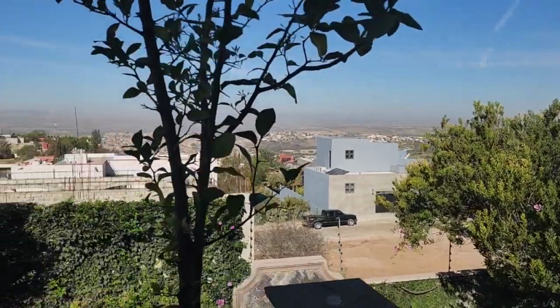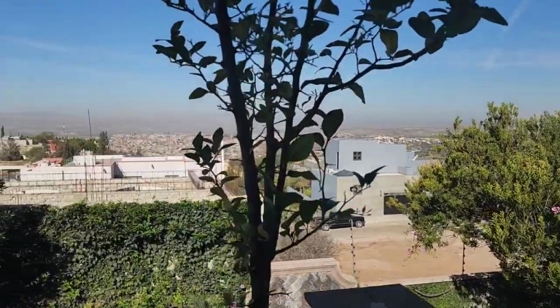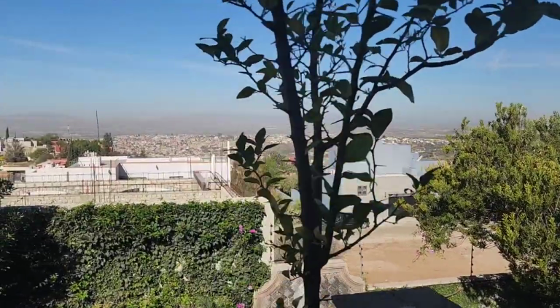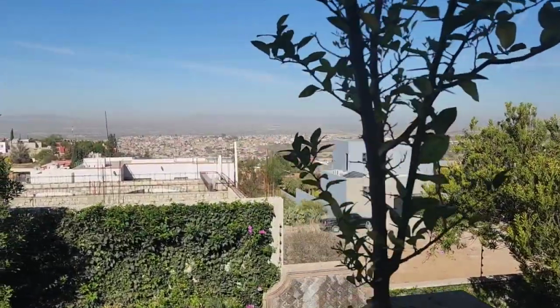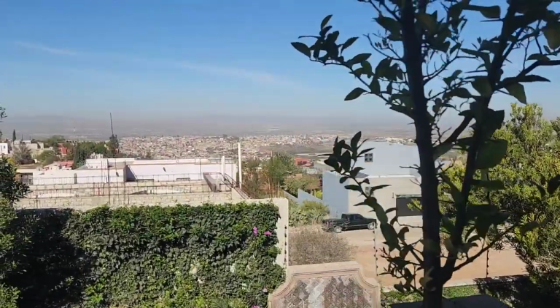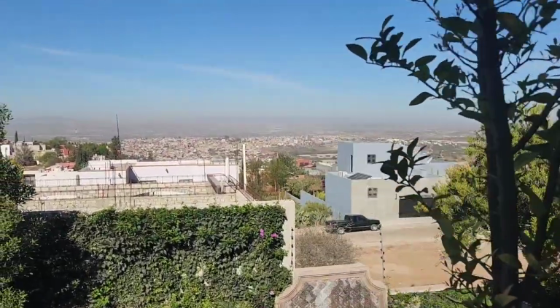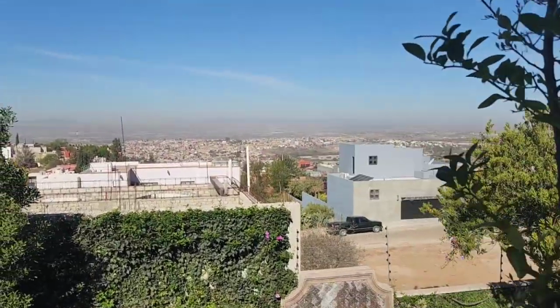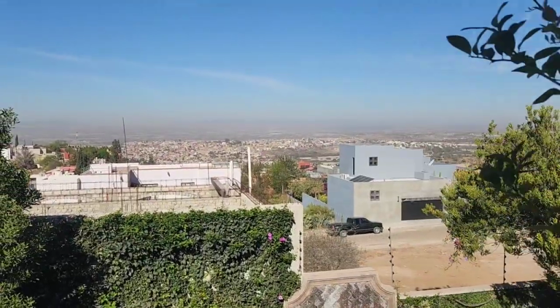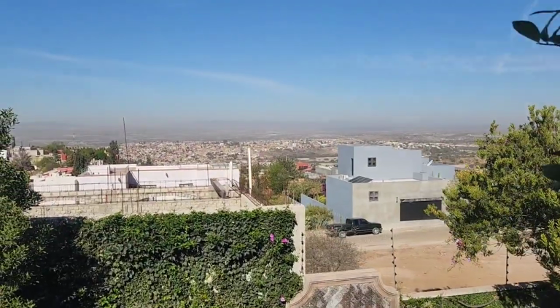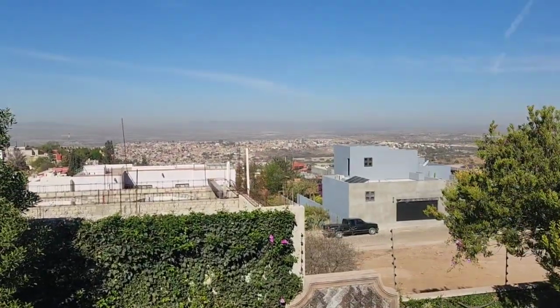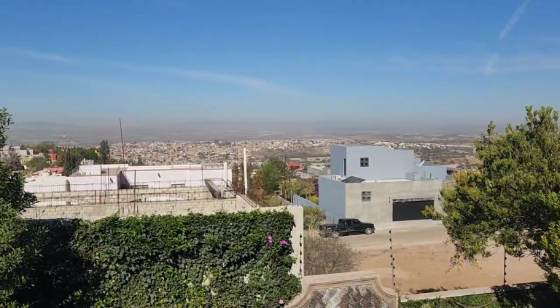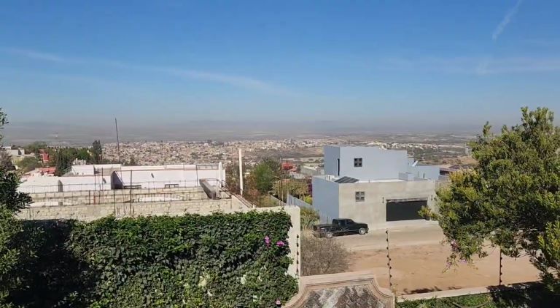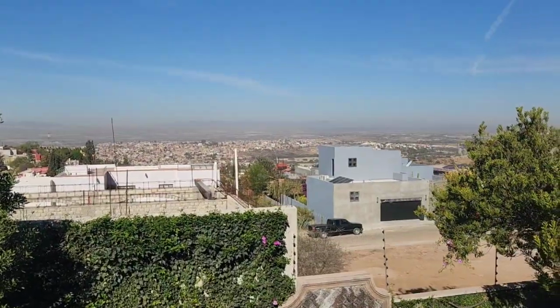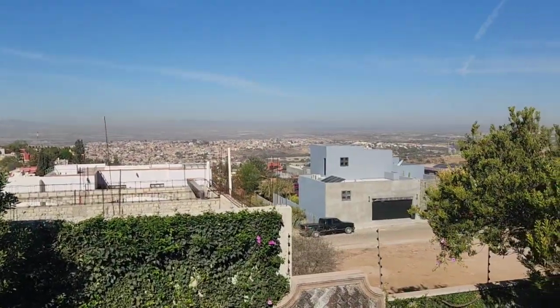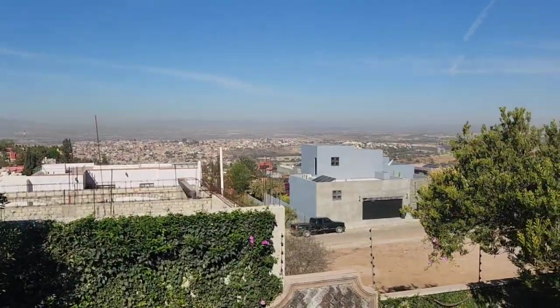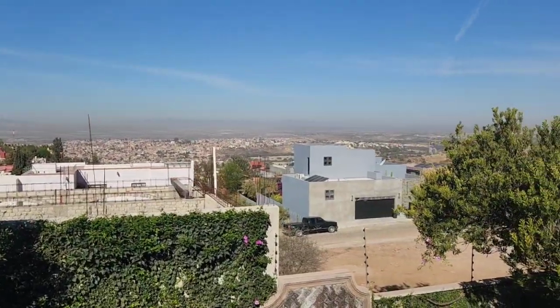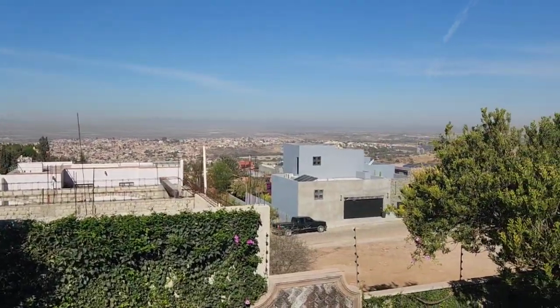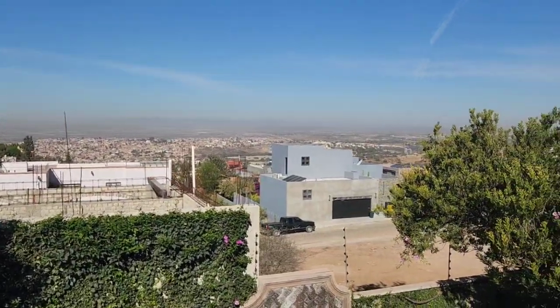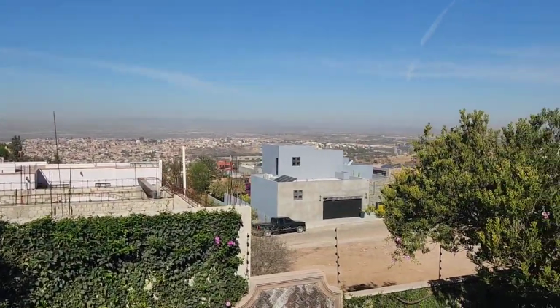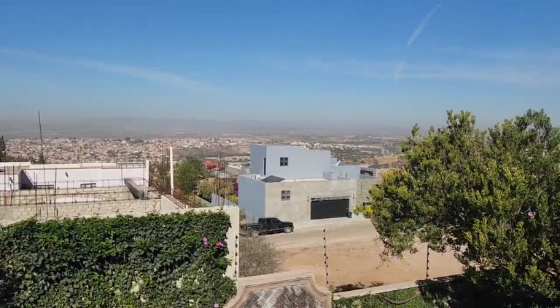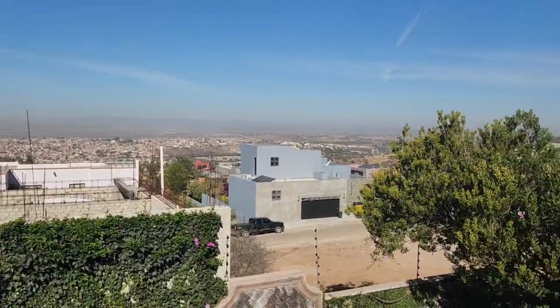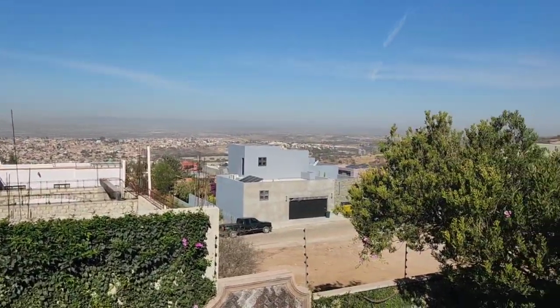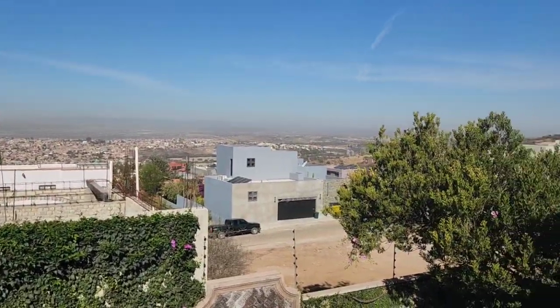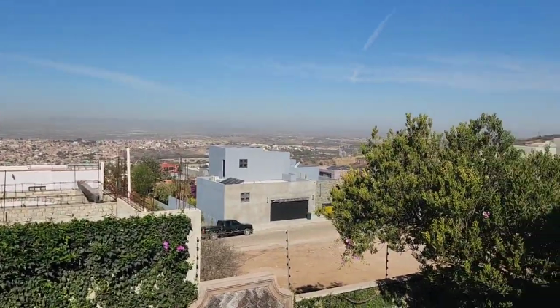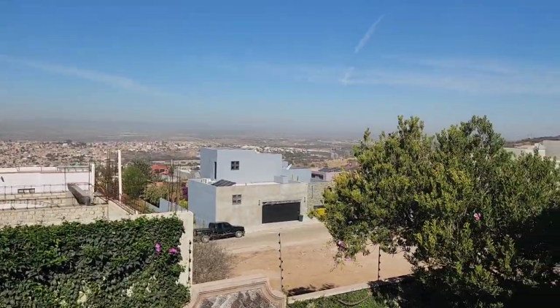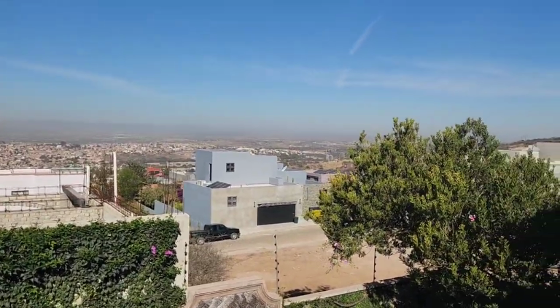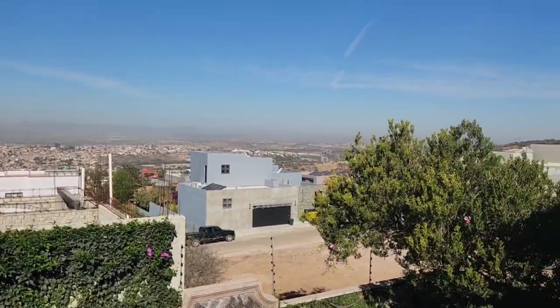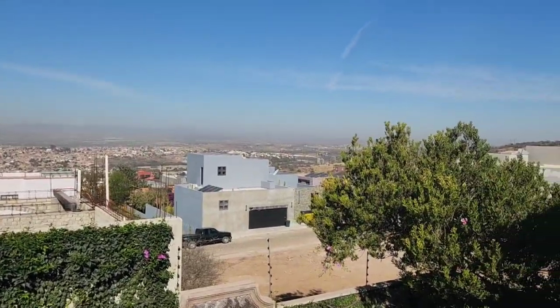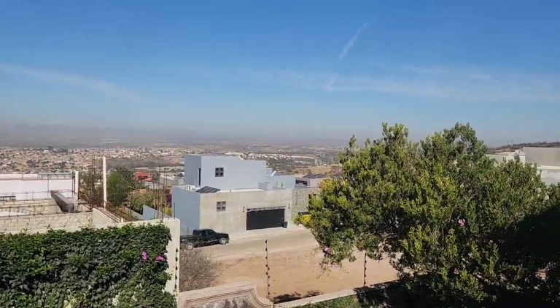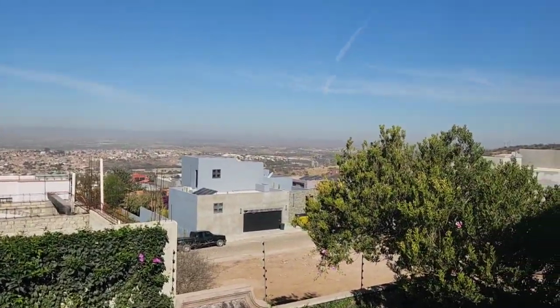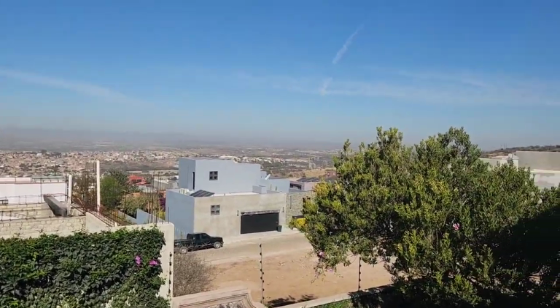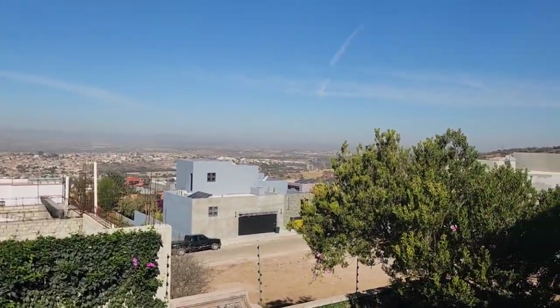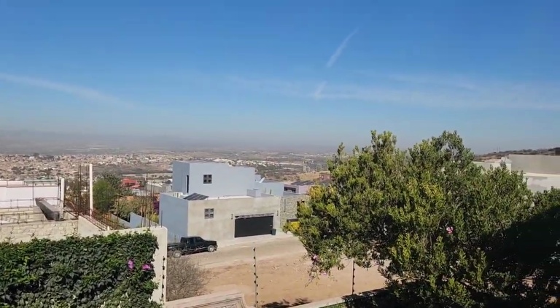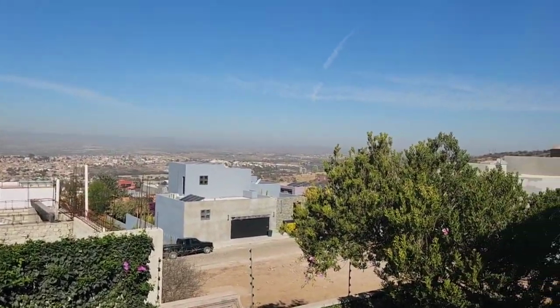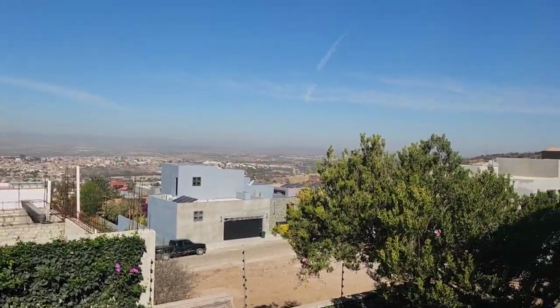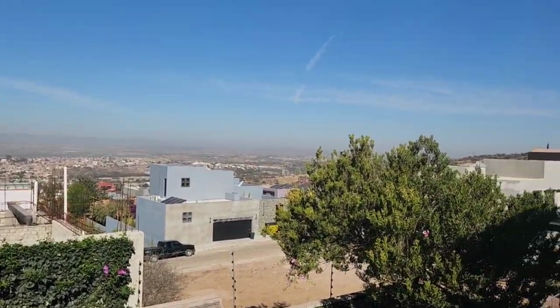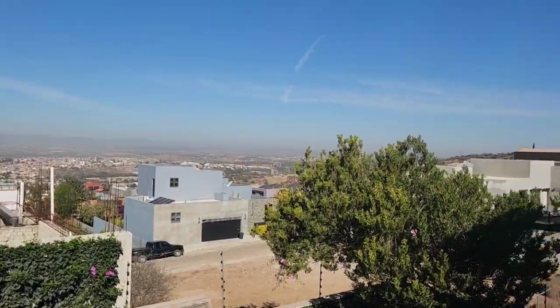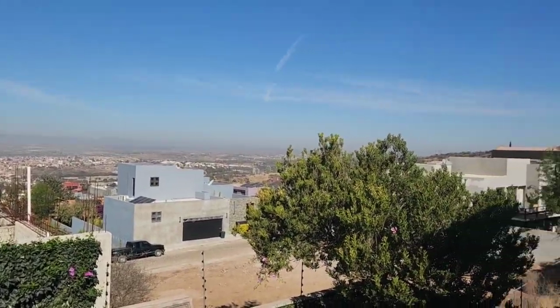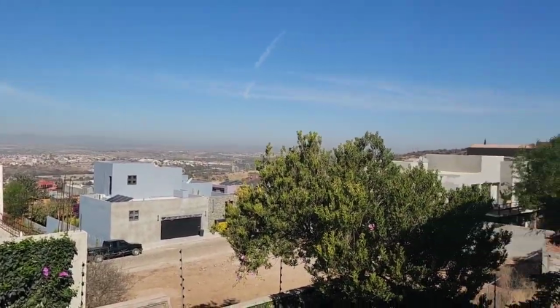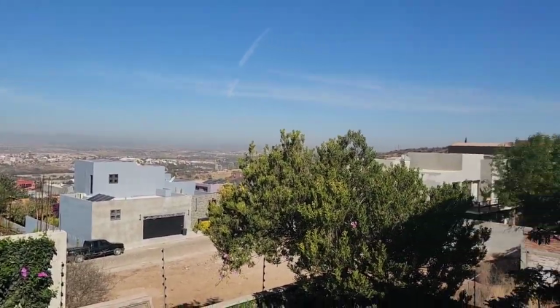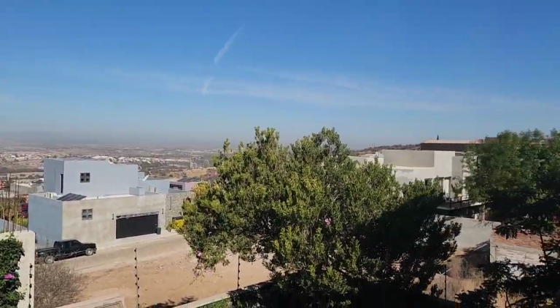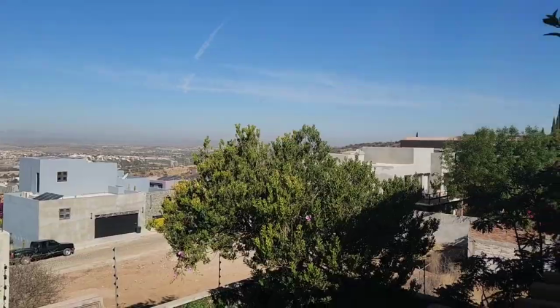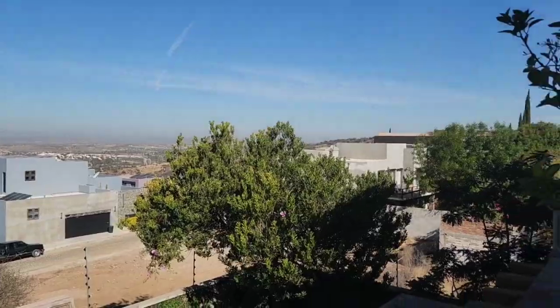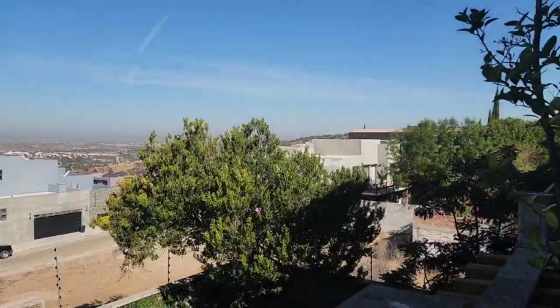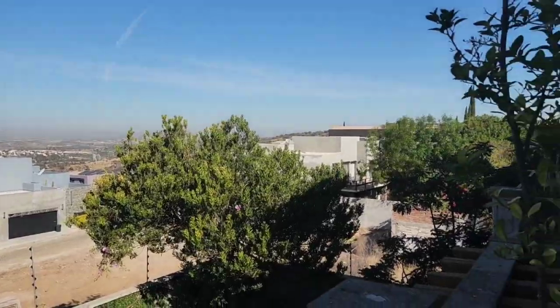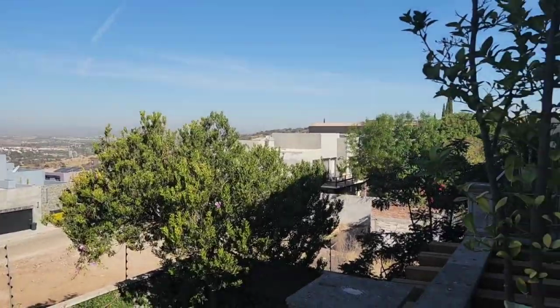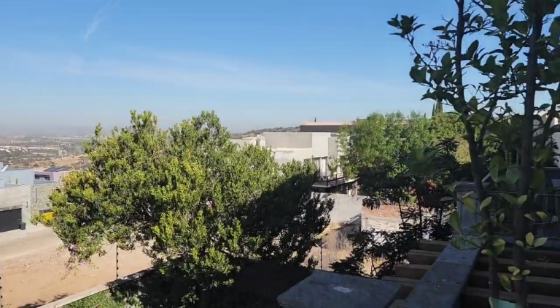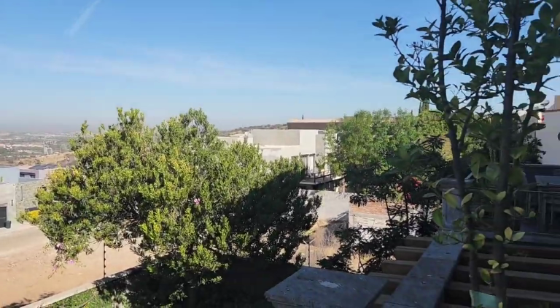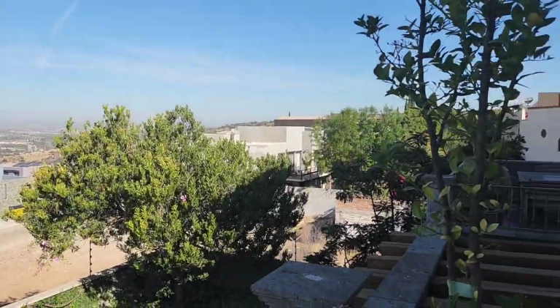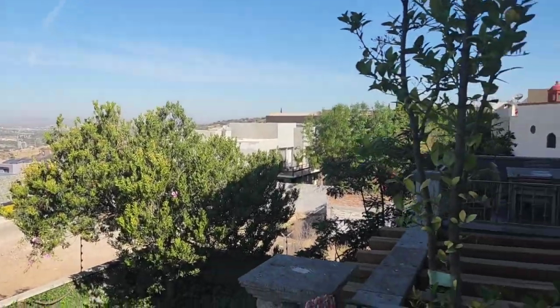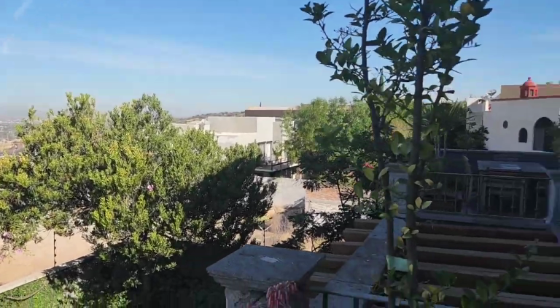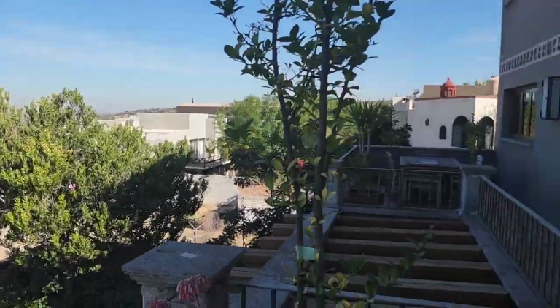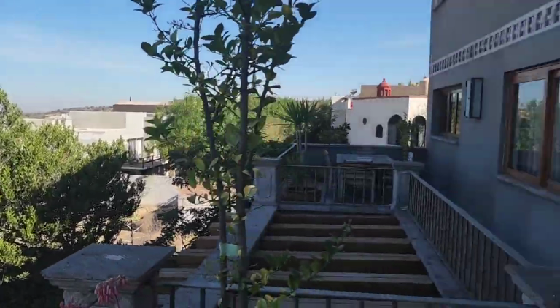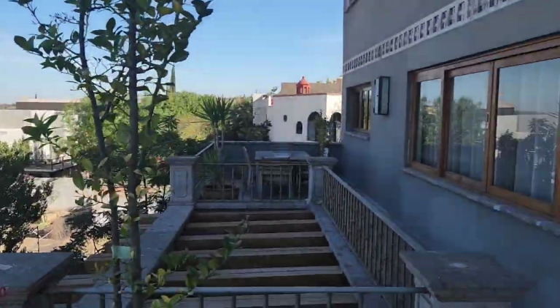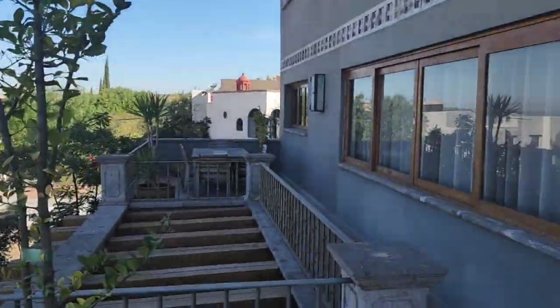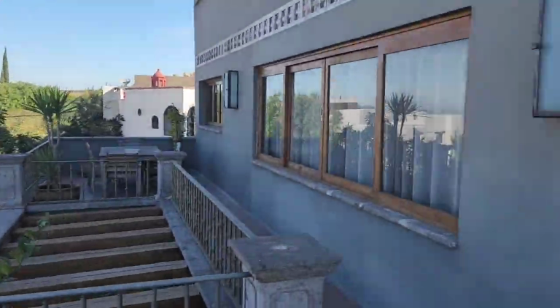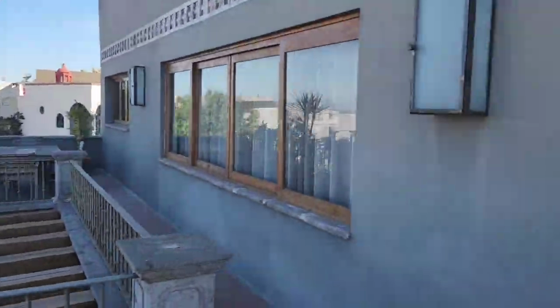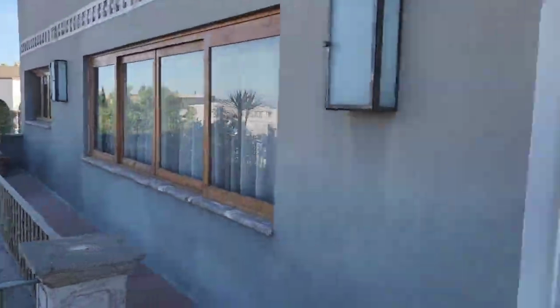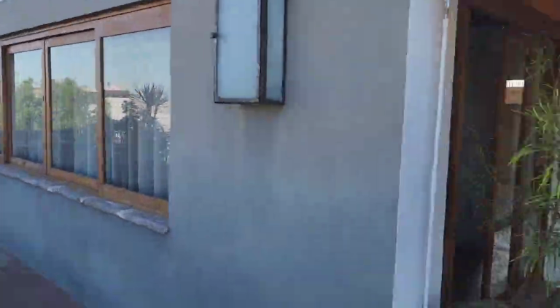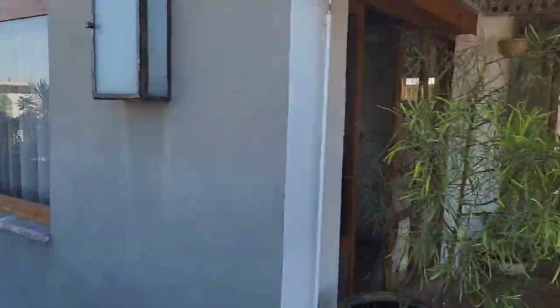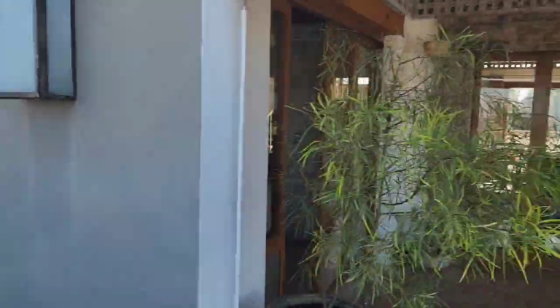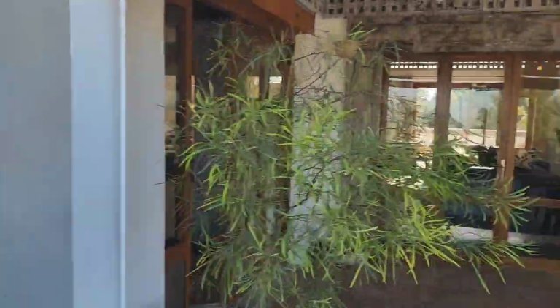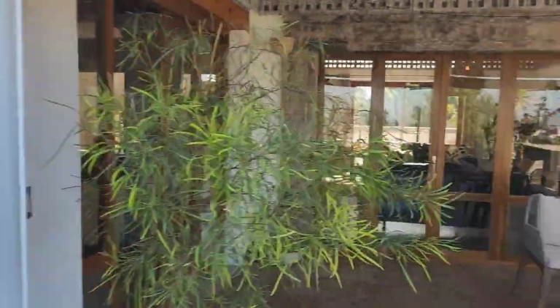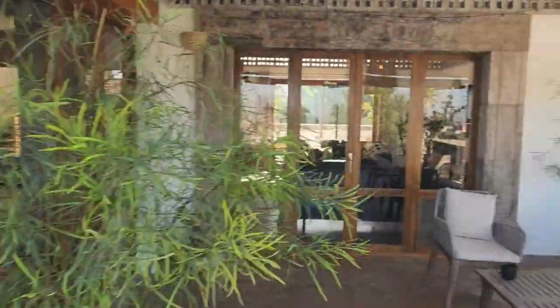Overlooking the whole valley of San Miguel. You can't see the cathedral from here because it's beyond the hill, but beautiful nonetheless.